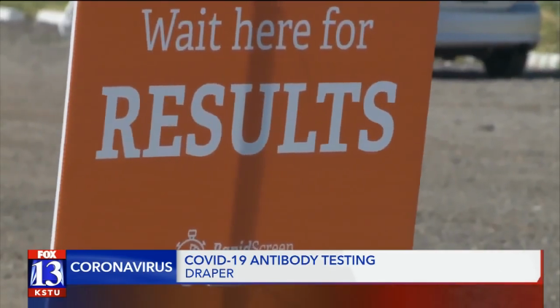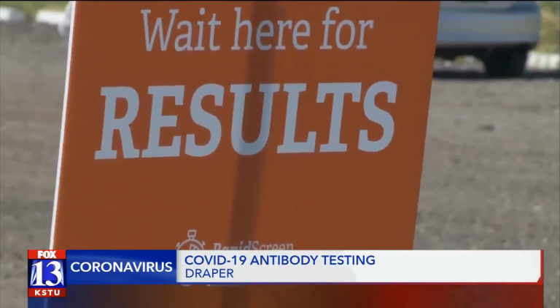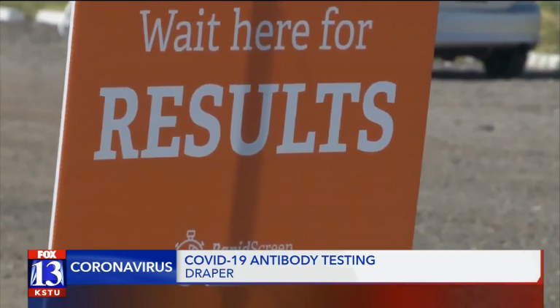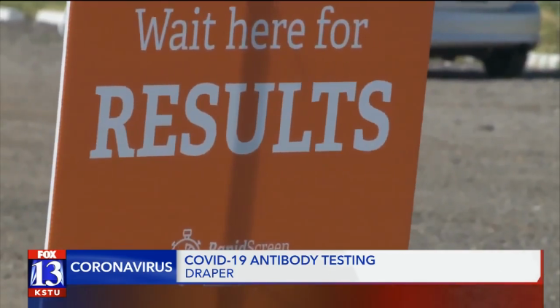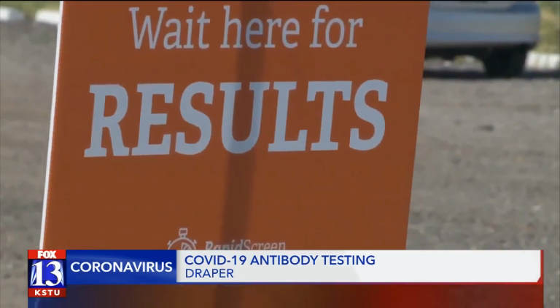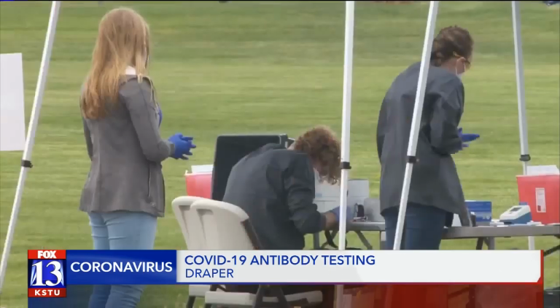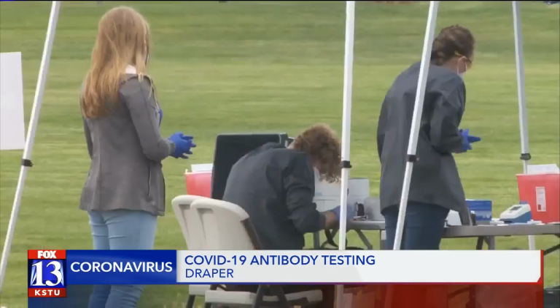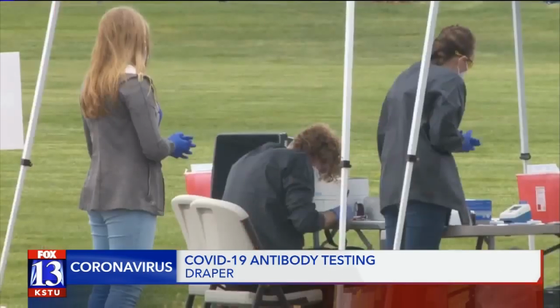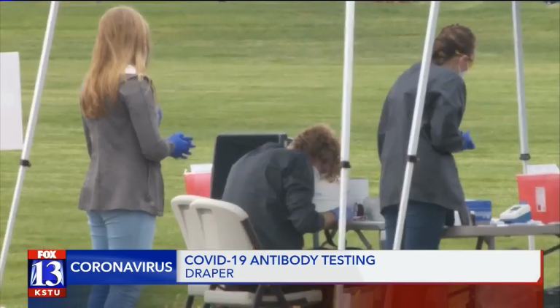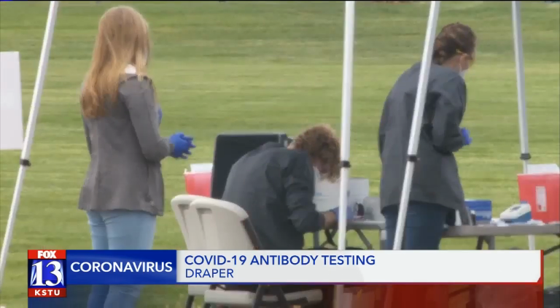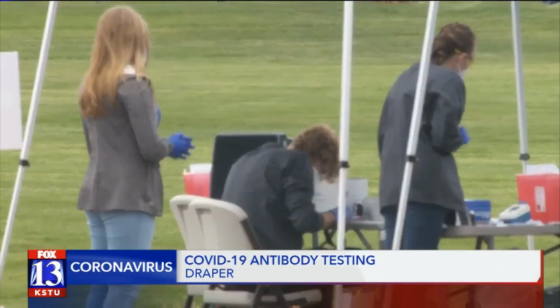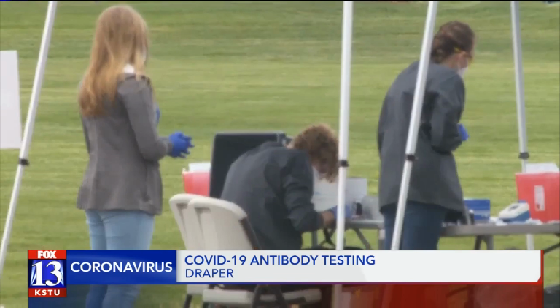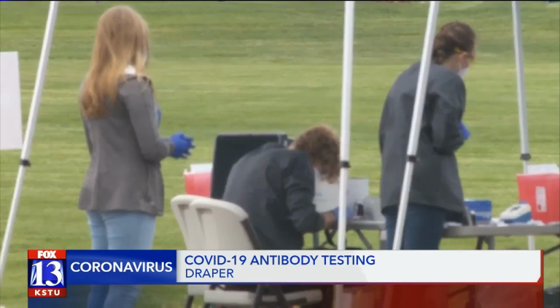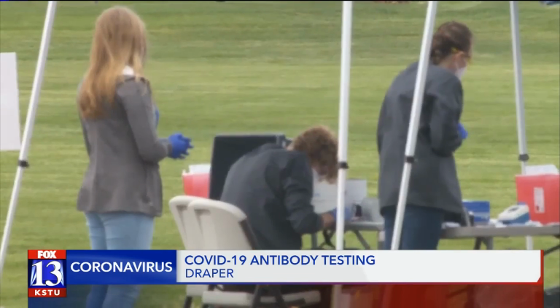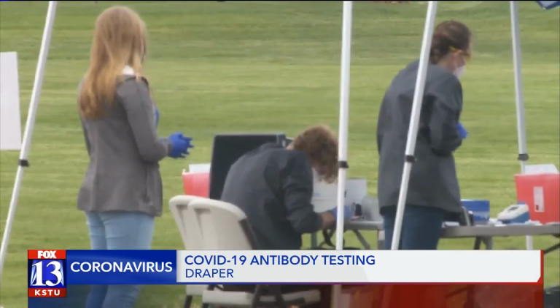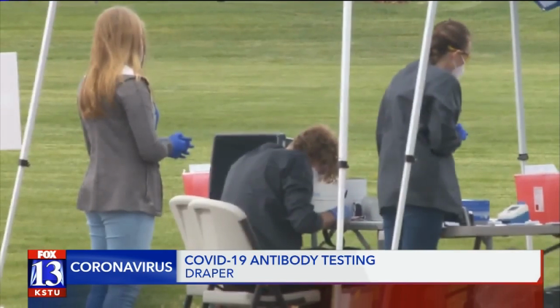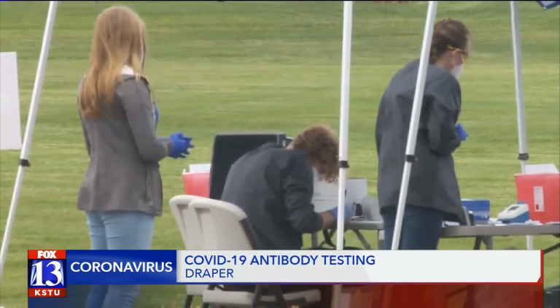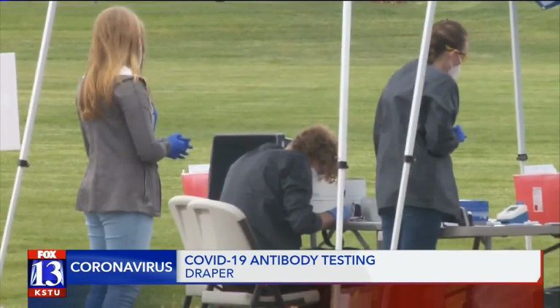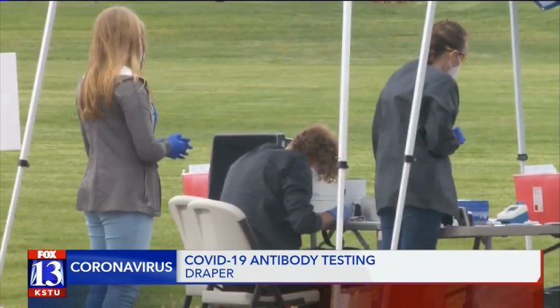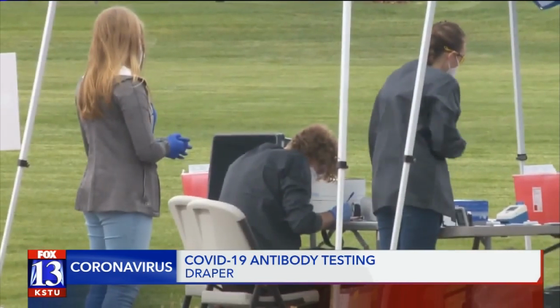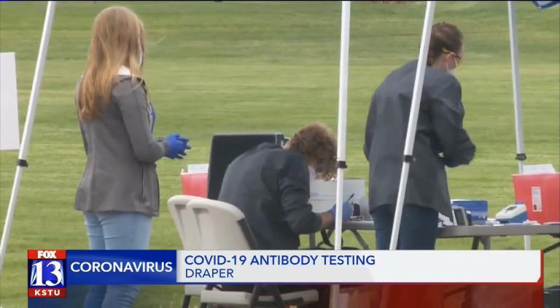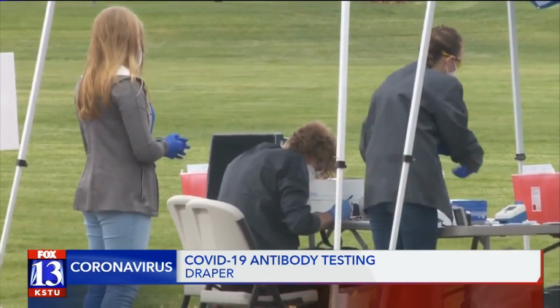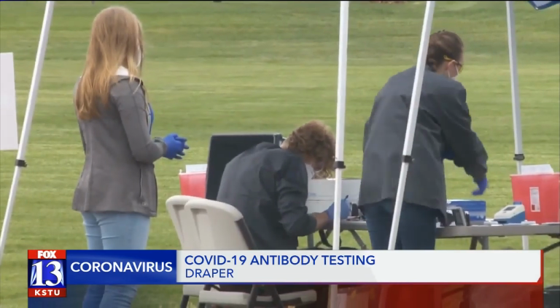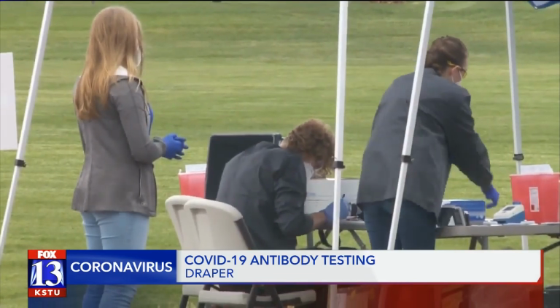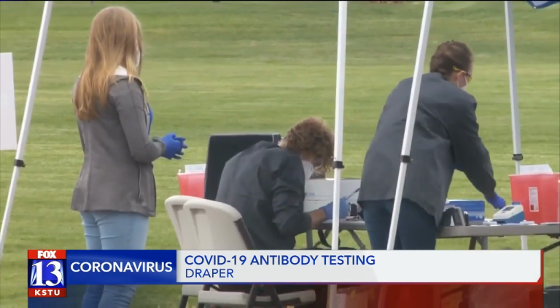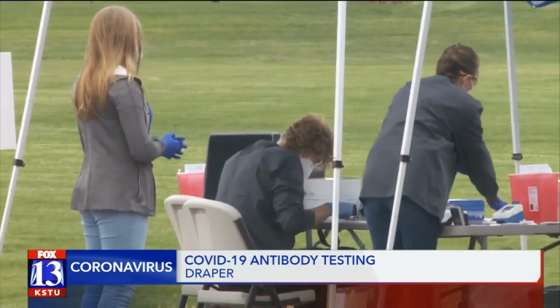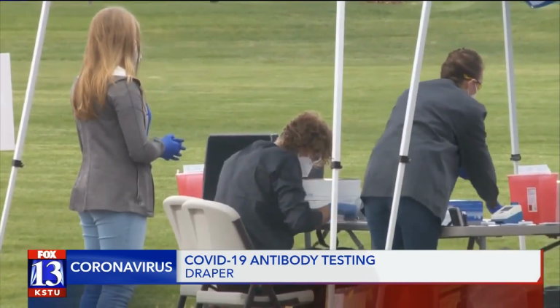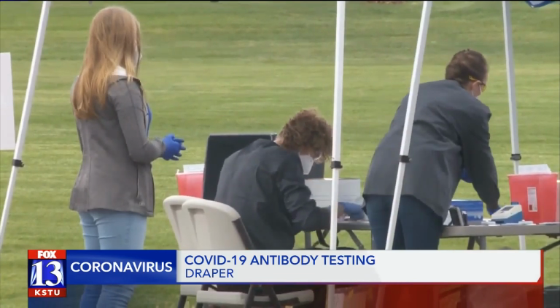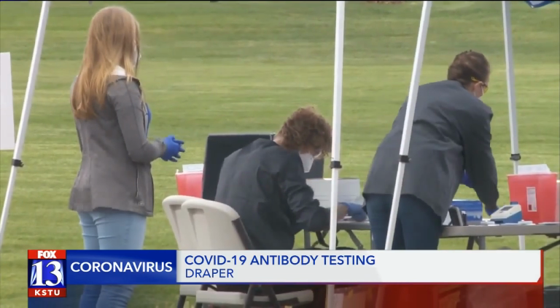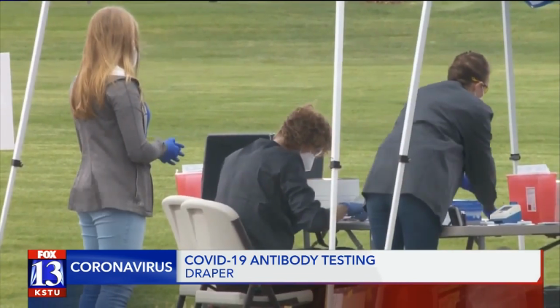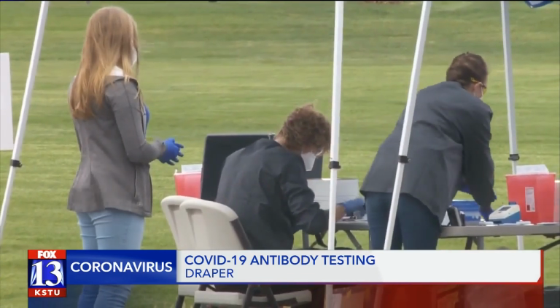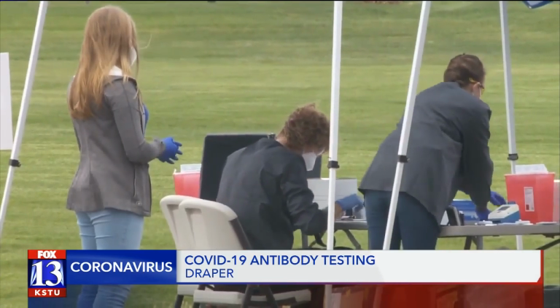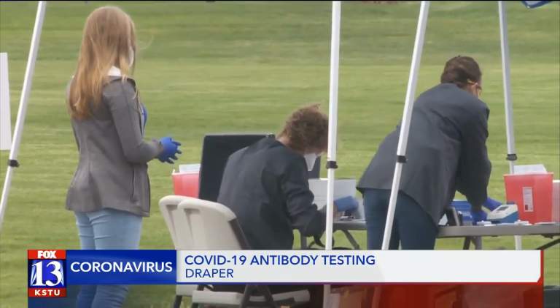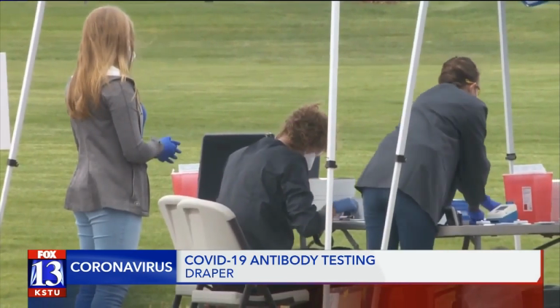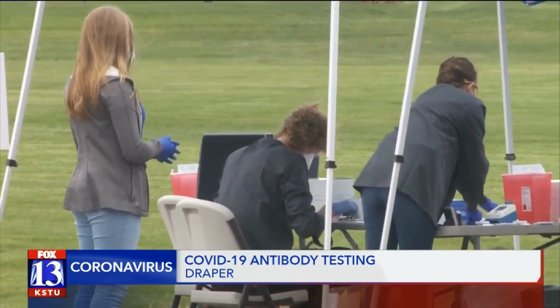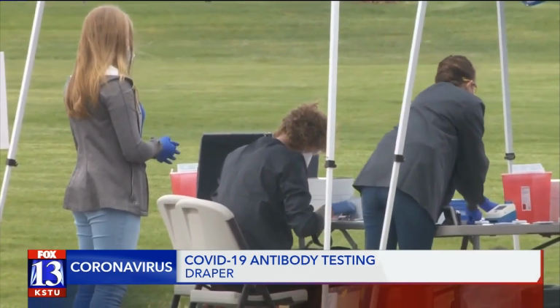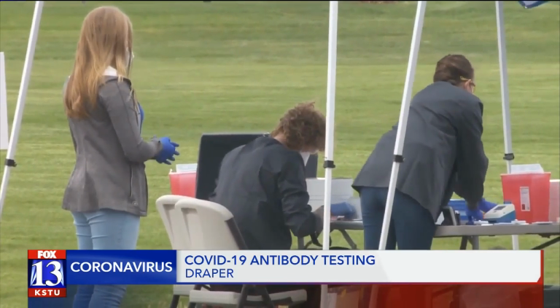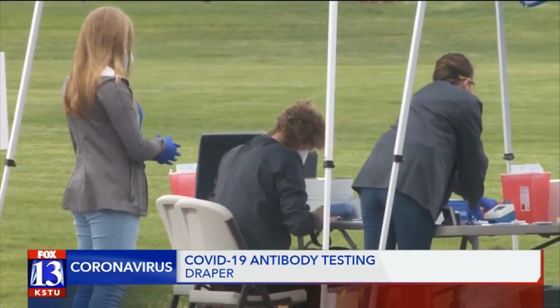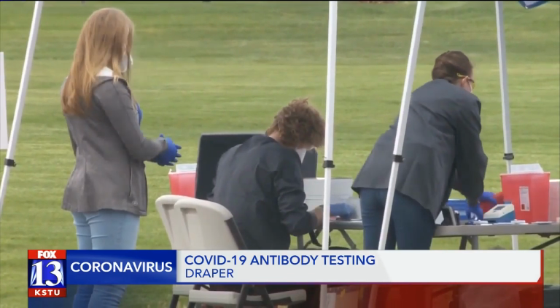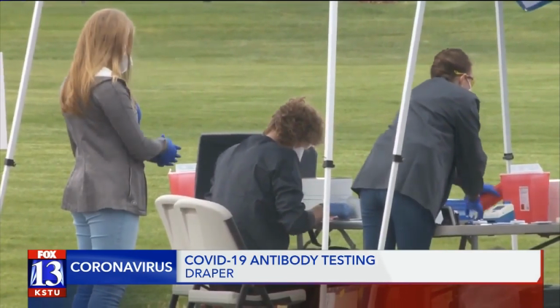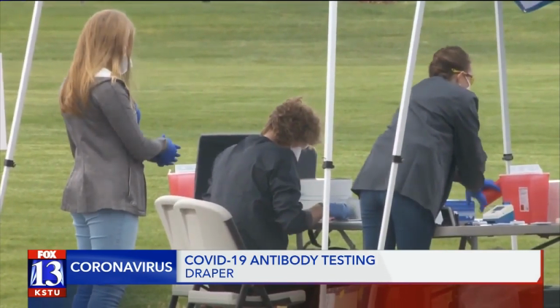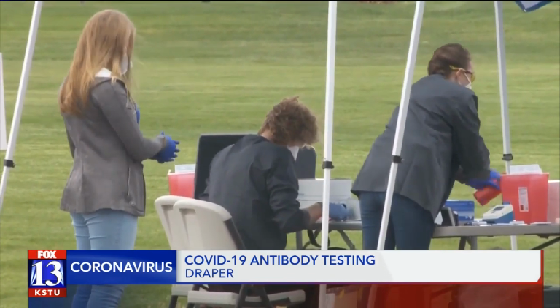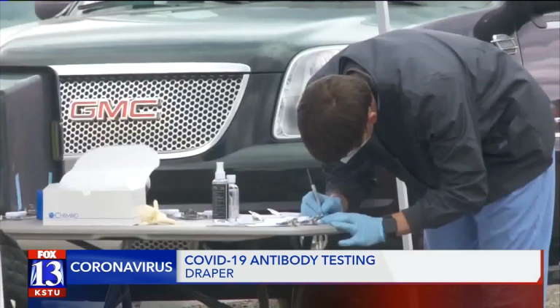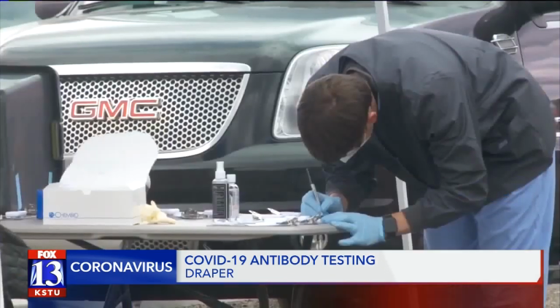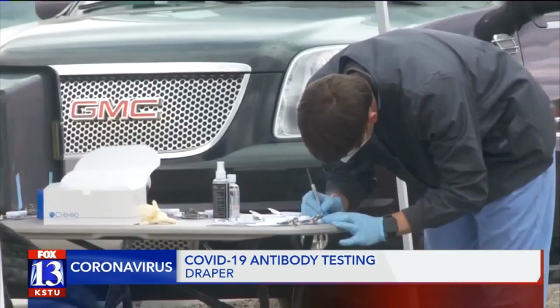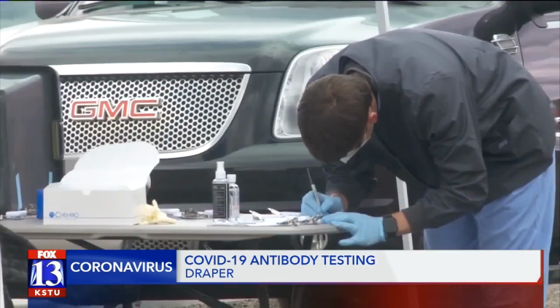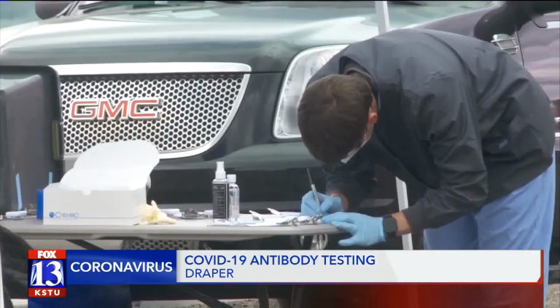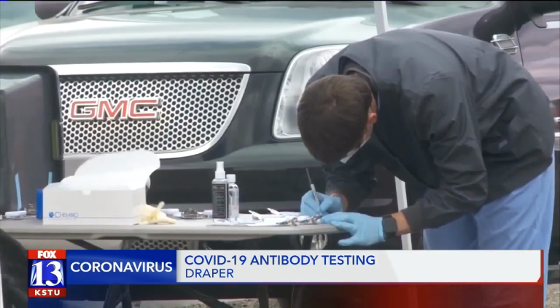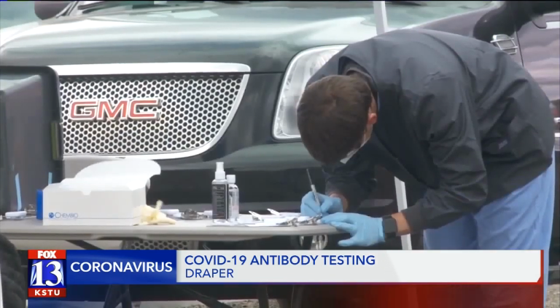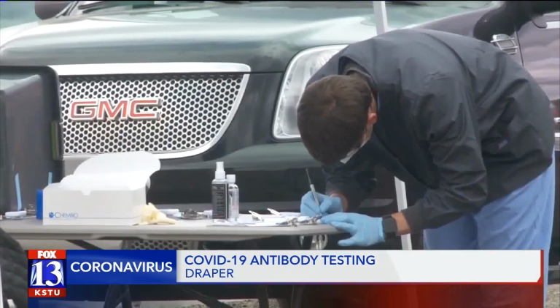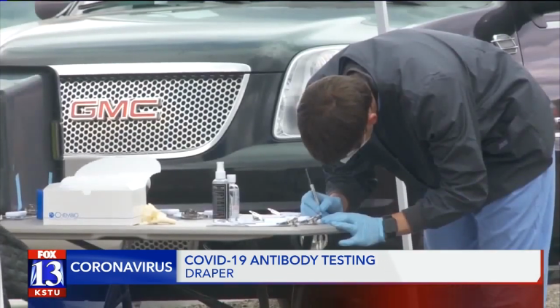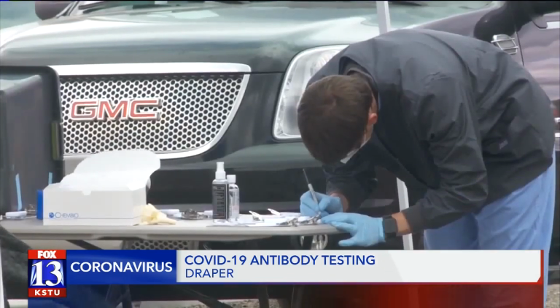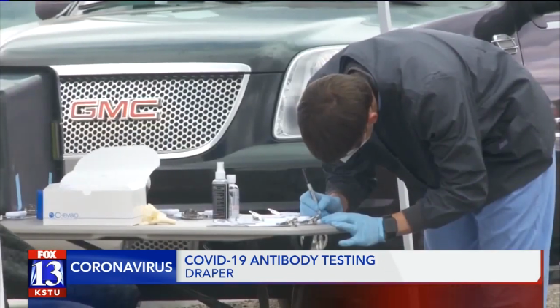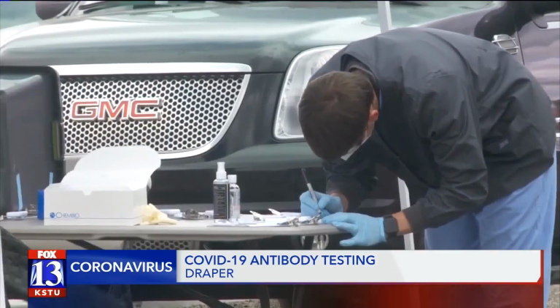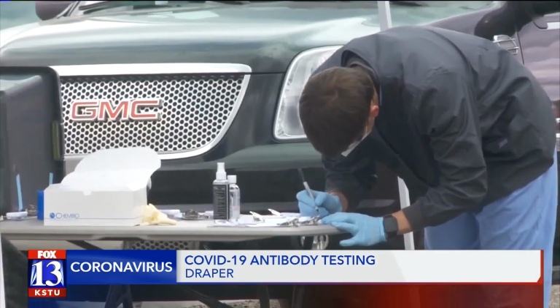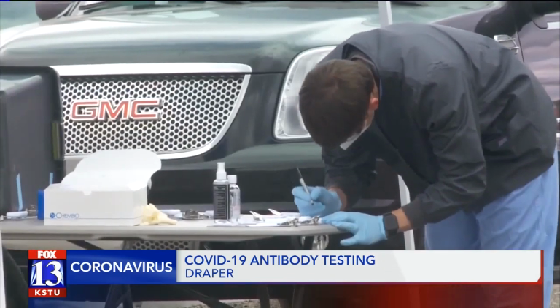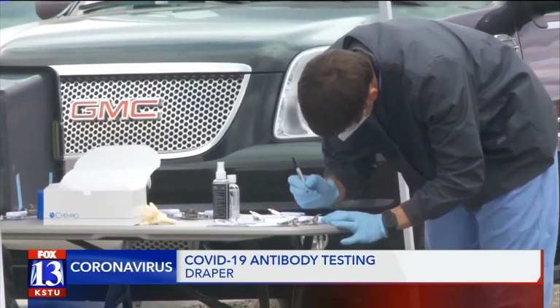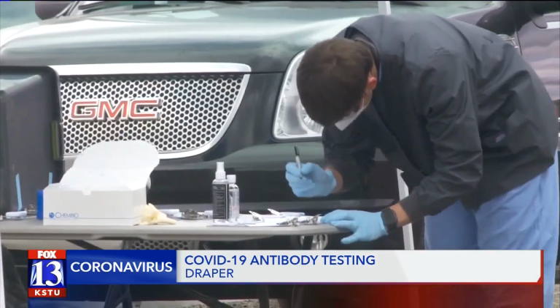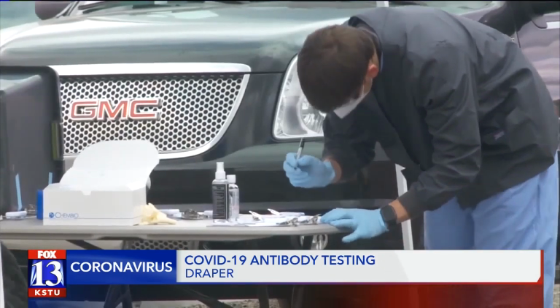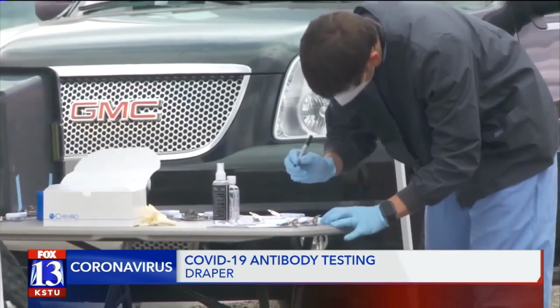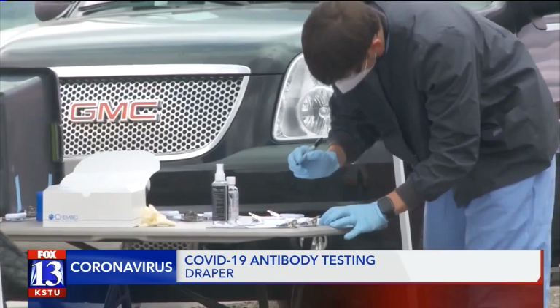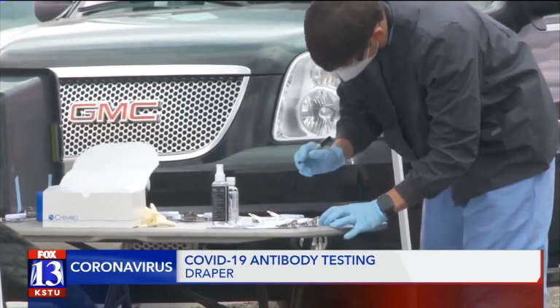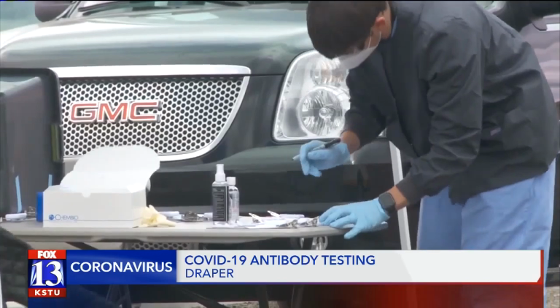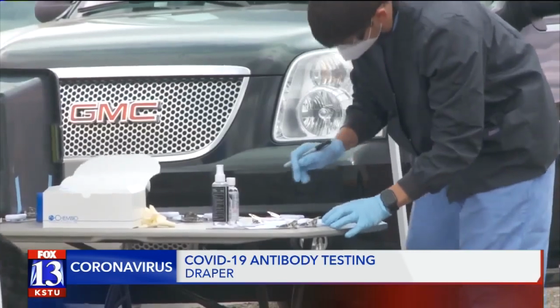If the results show you have antibodies to COVID, that means you've had it in the past or have come in contact with it.